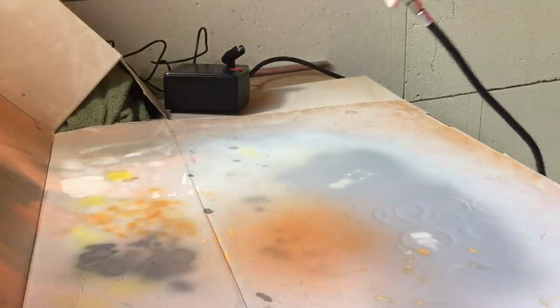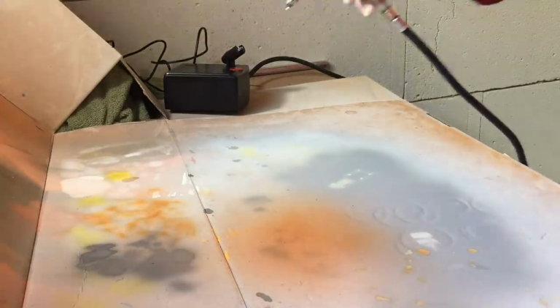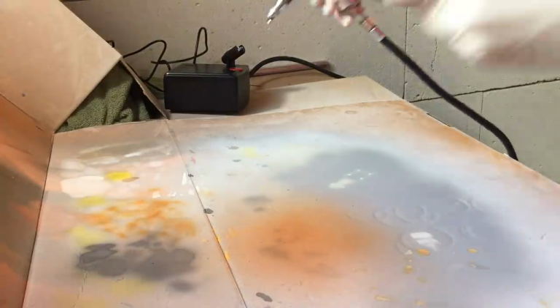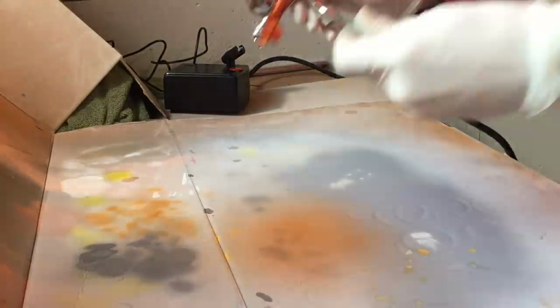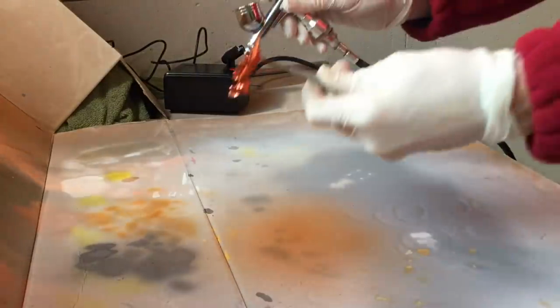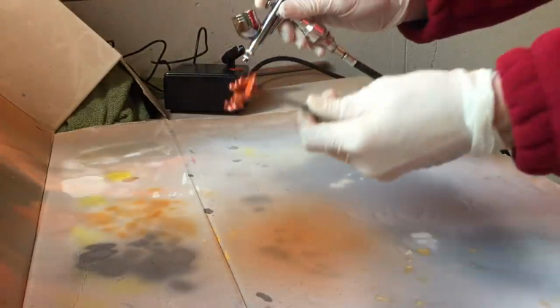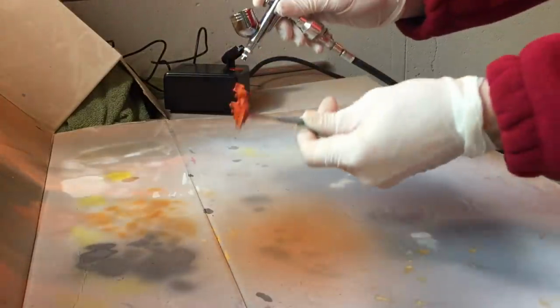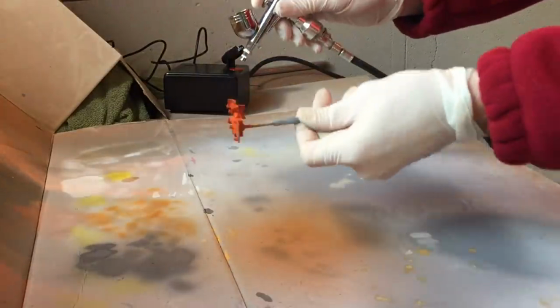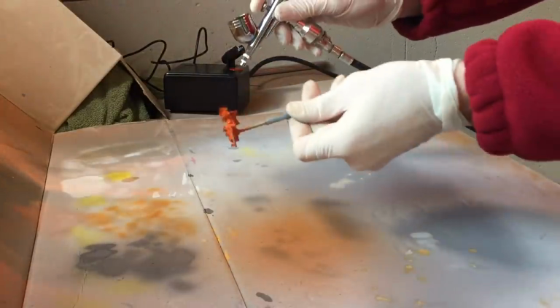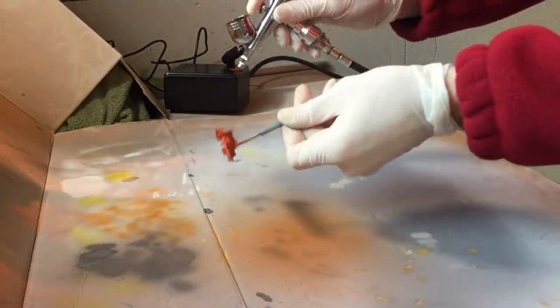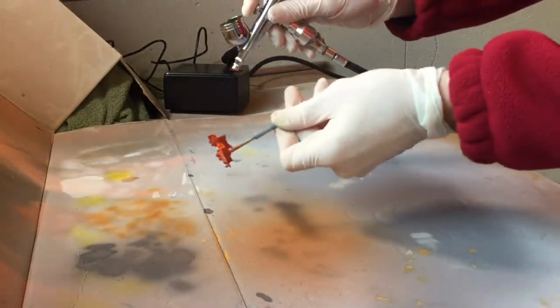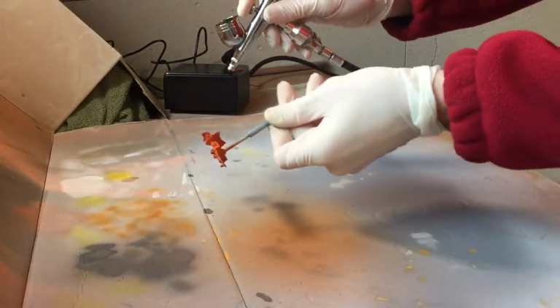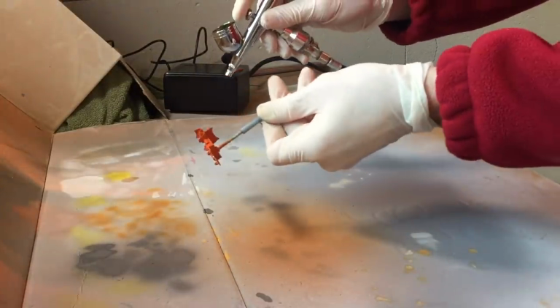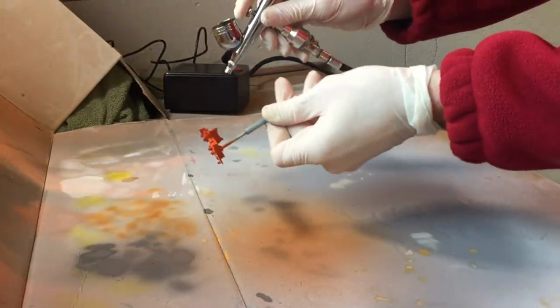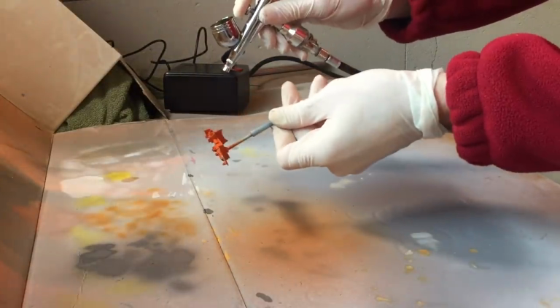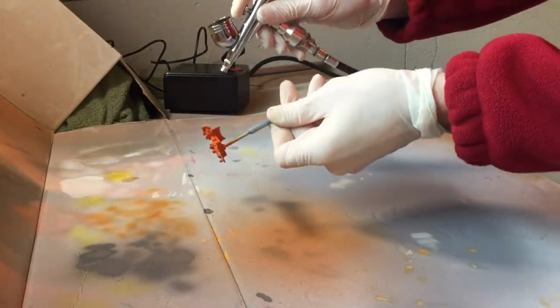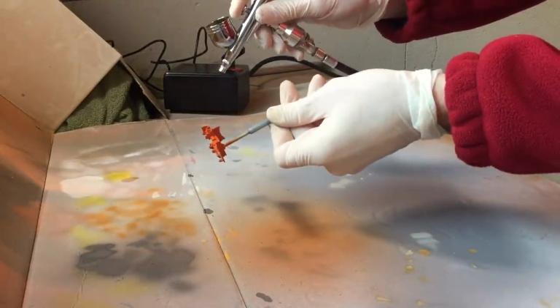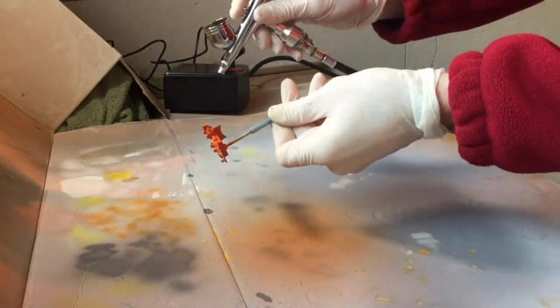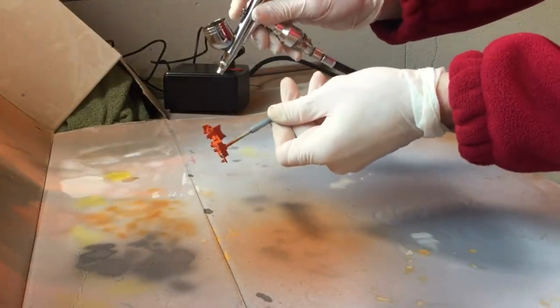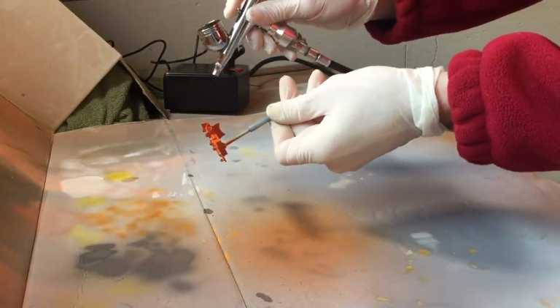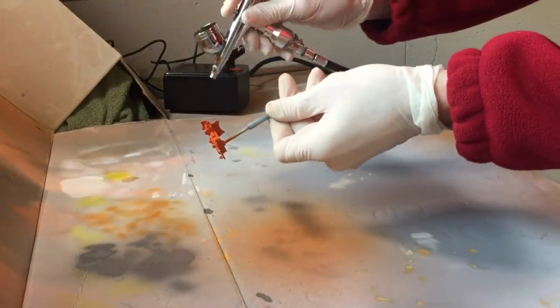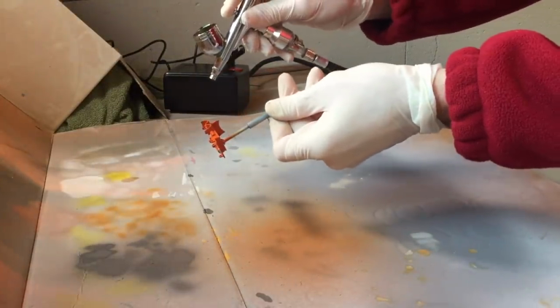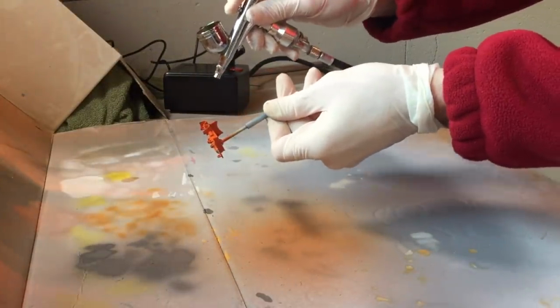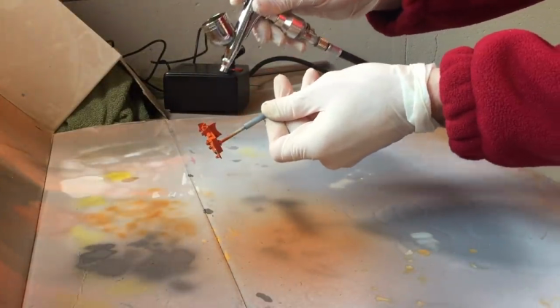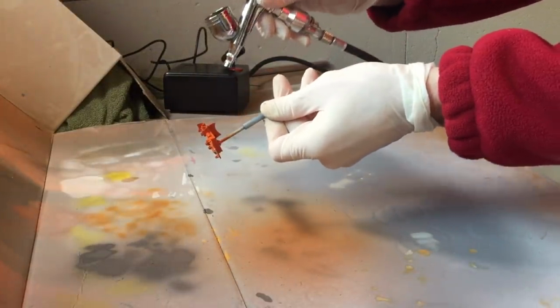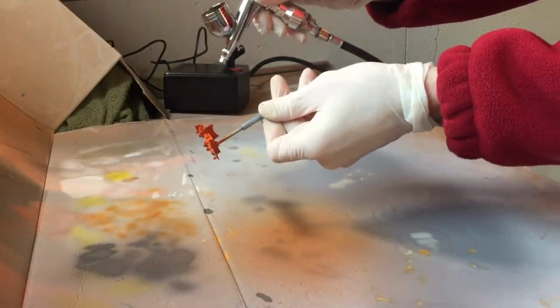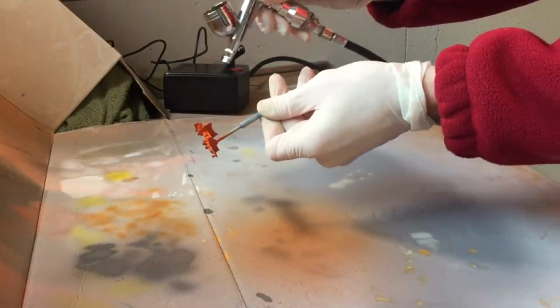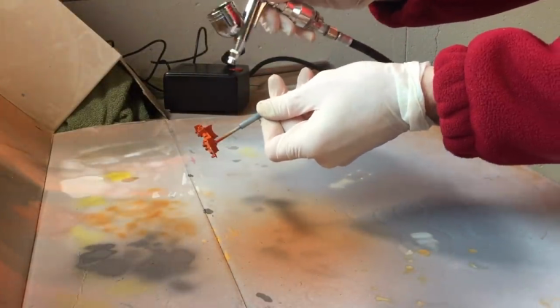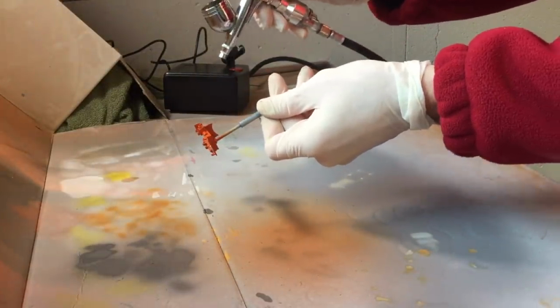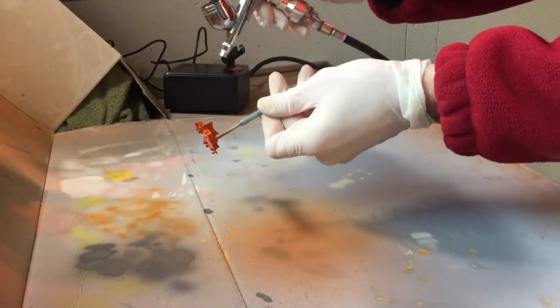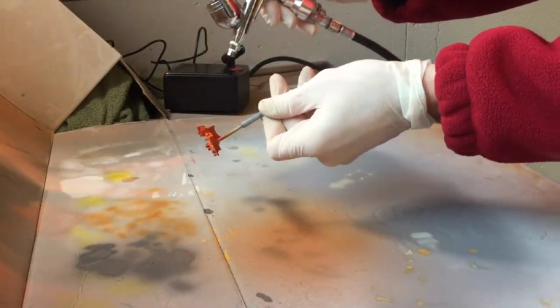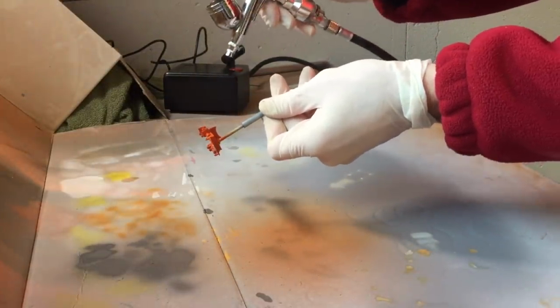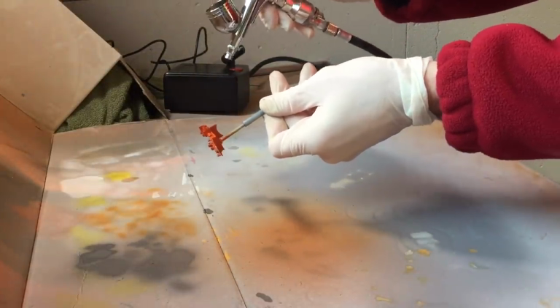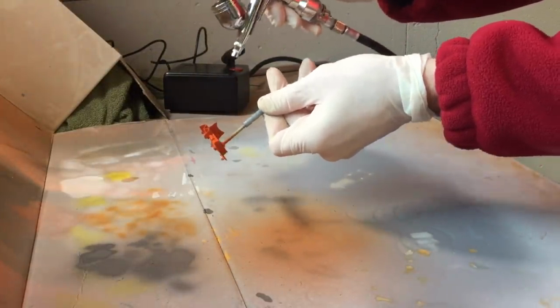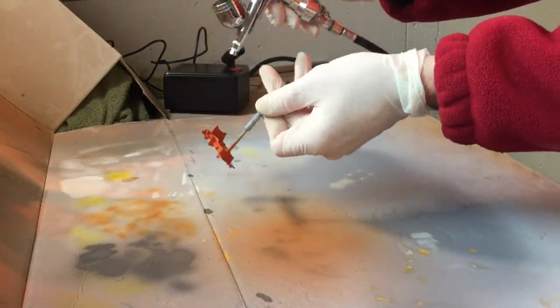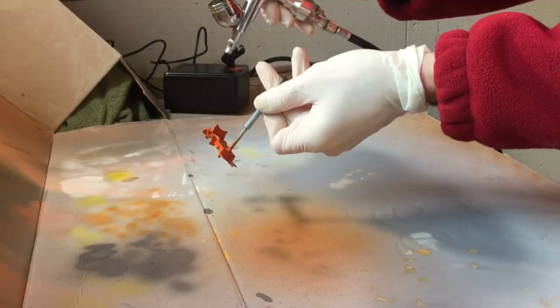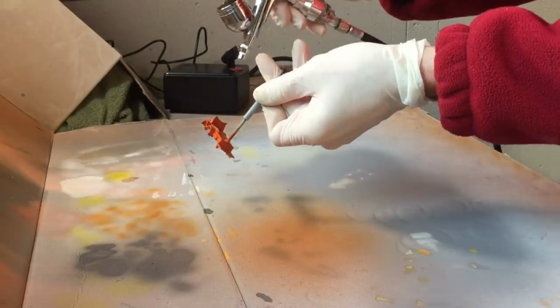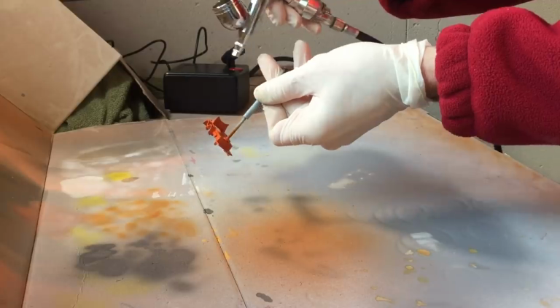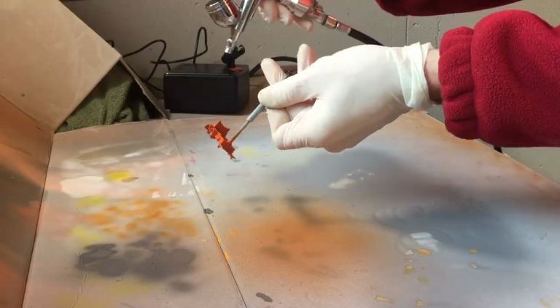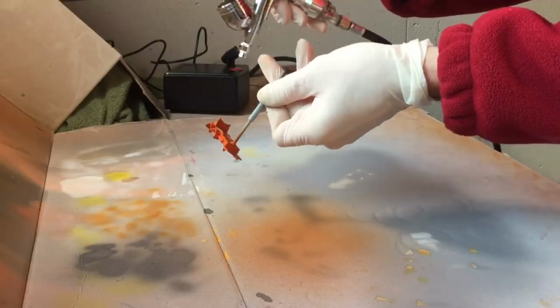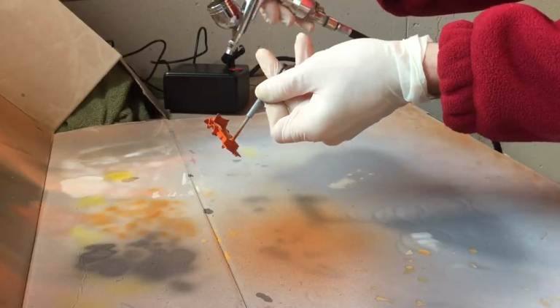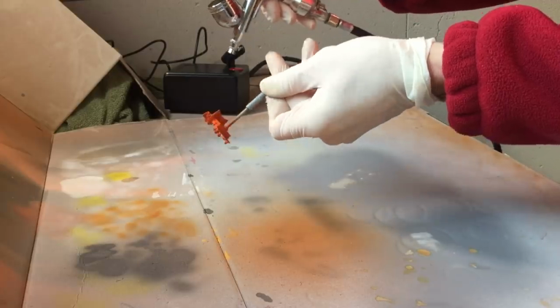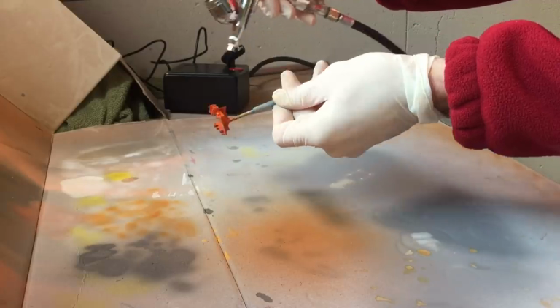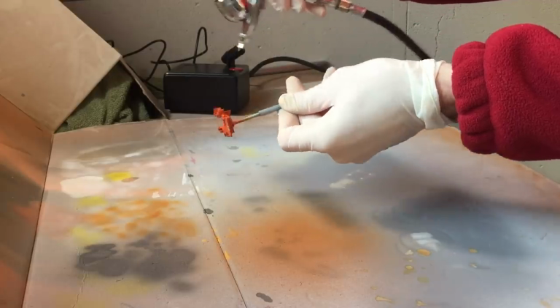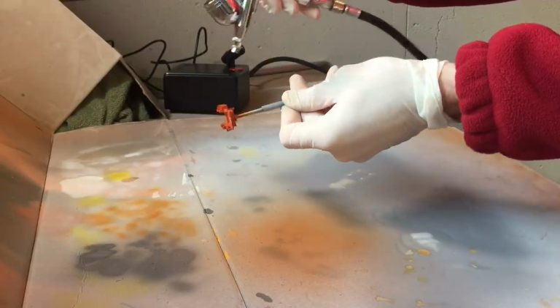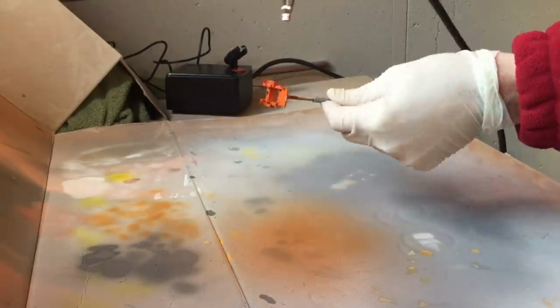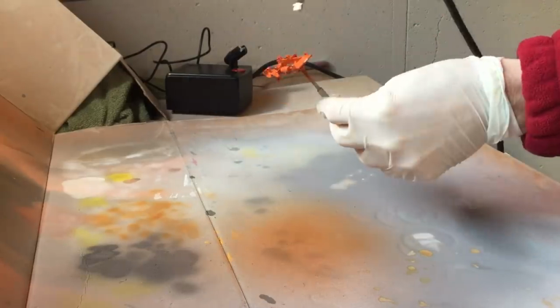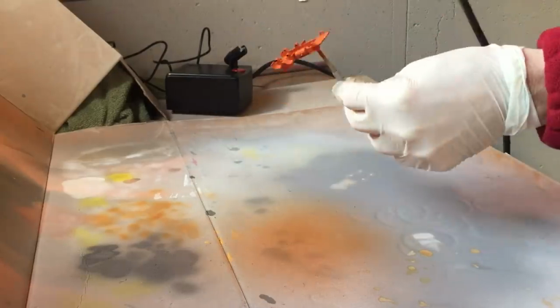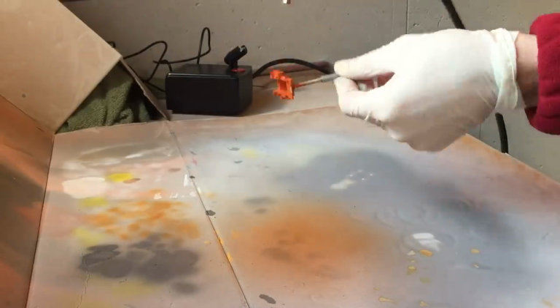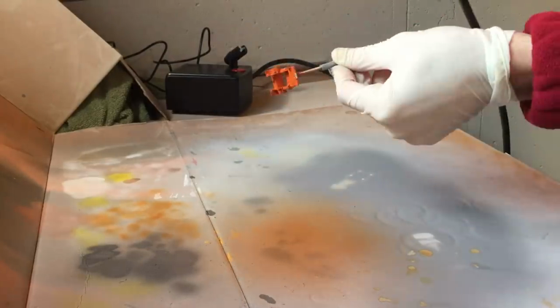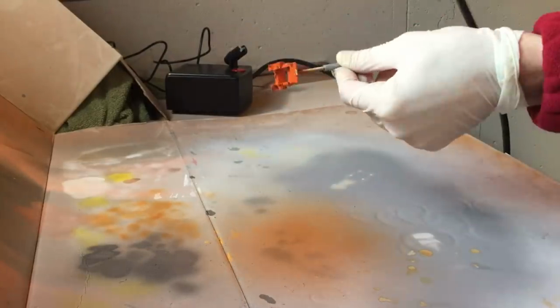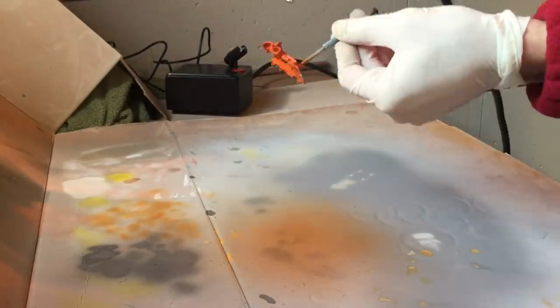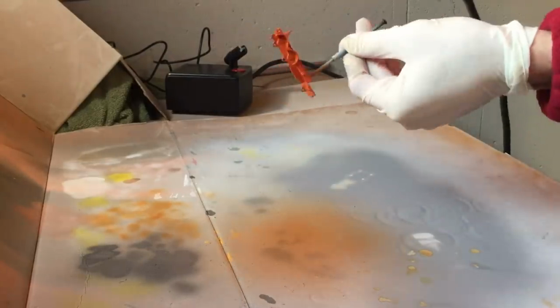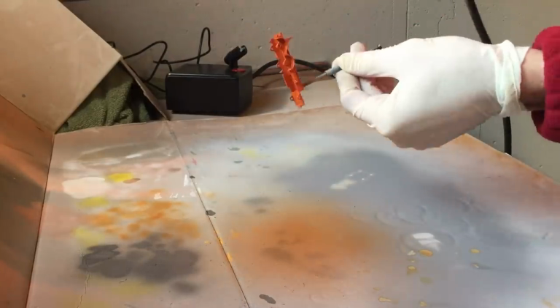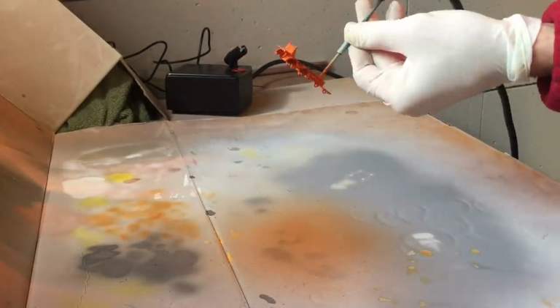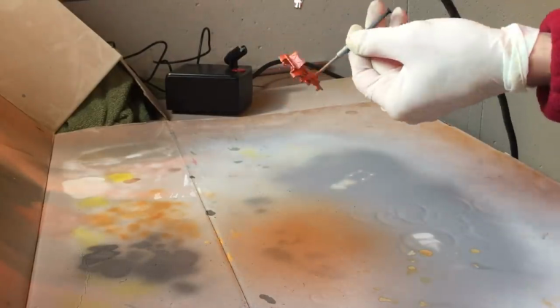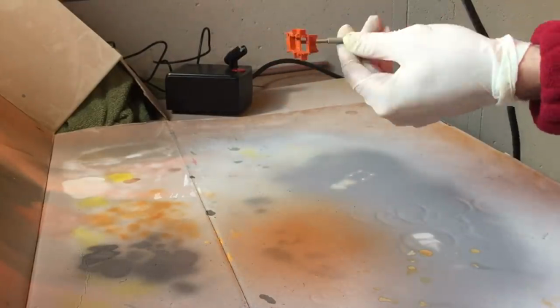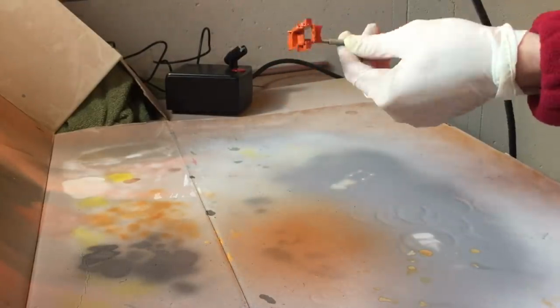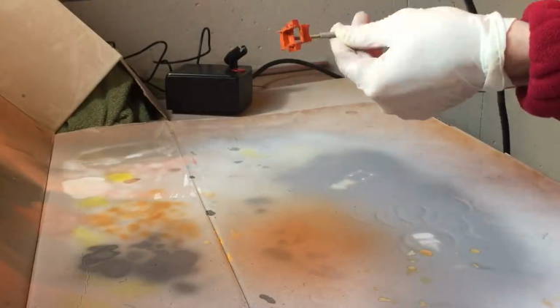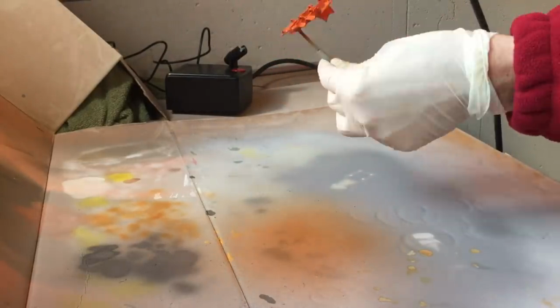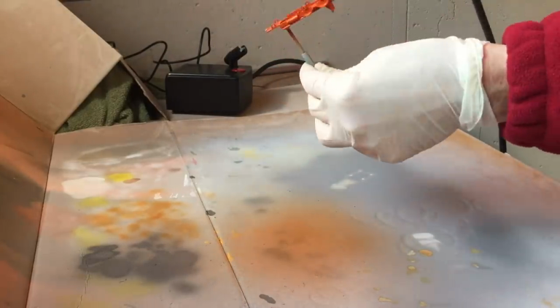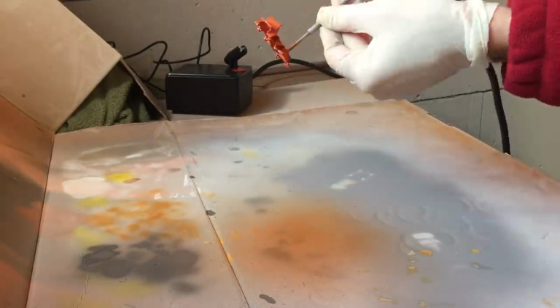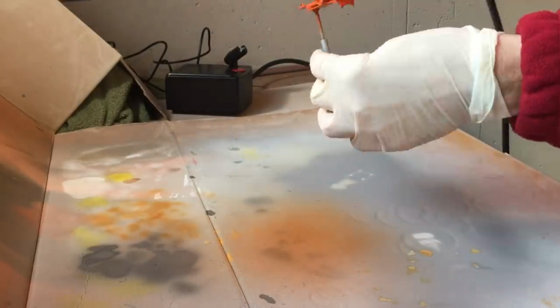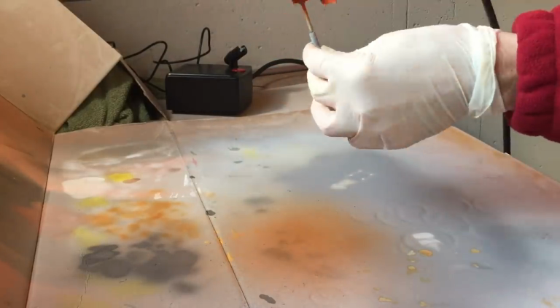With the trim details applied it's time to add a clear coat to both the base and the body. The extra LED light comes in handy here as well.